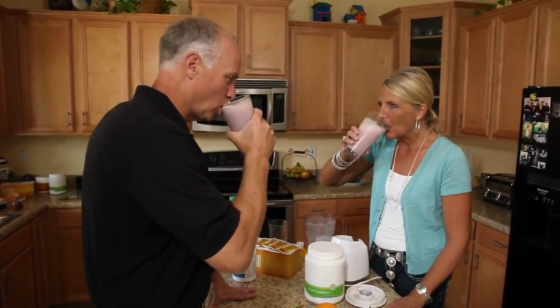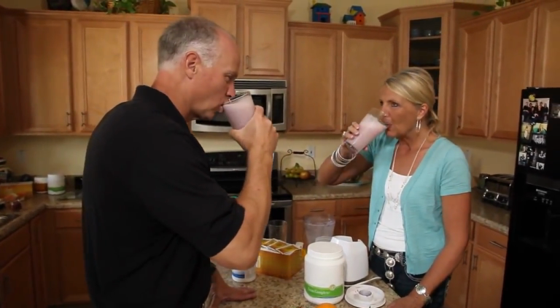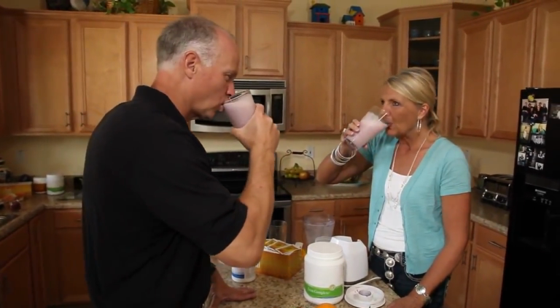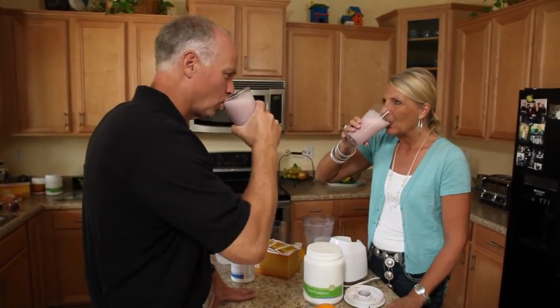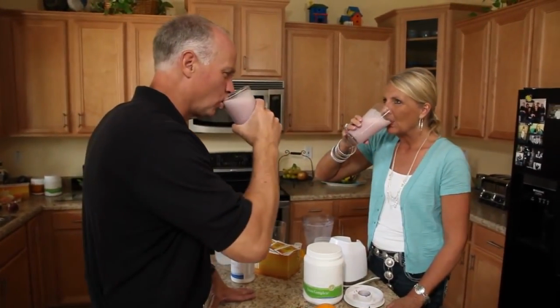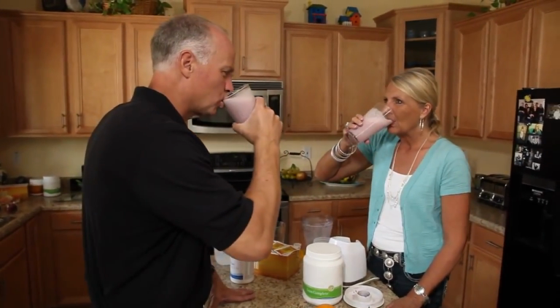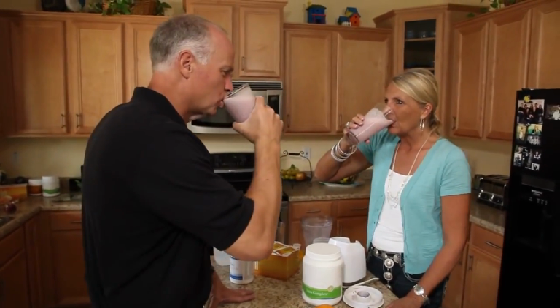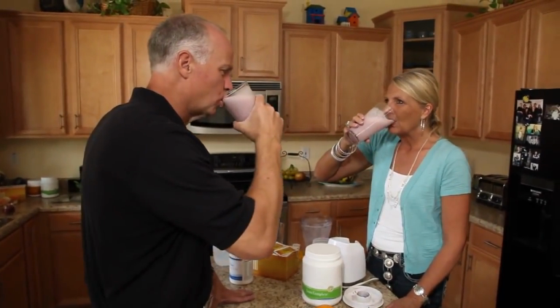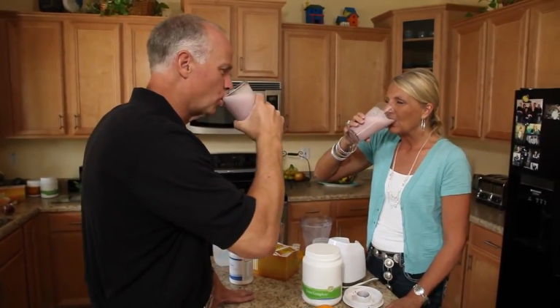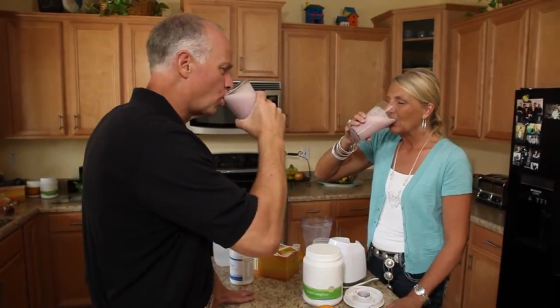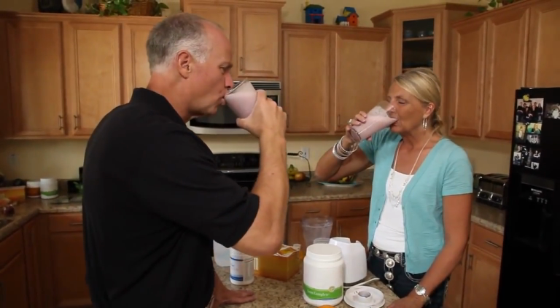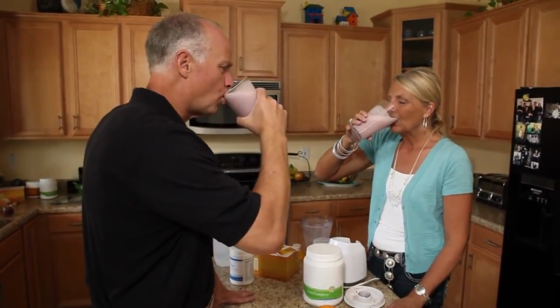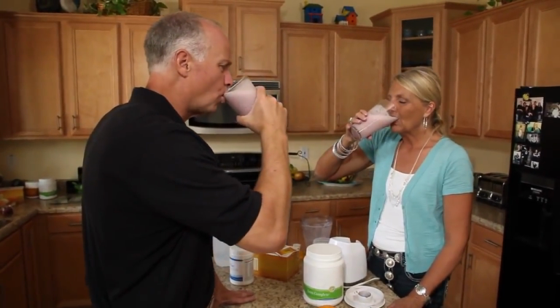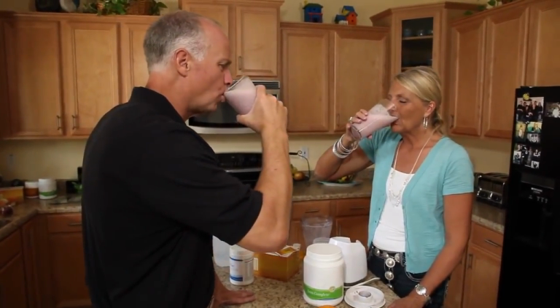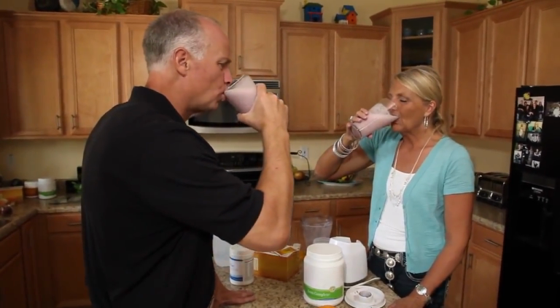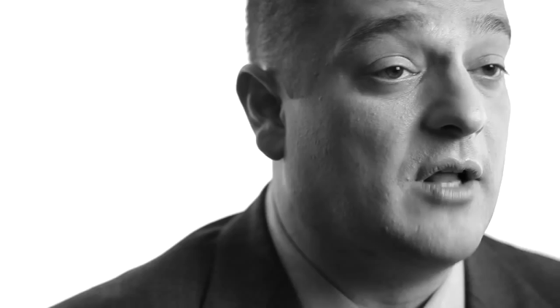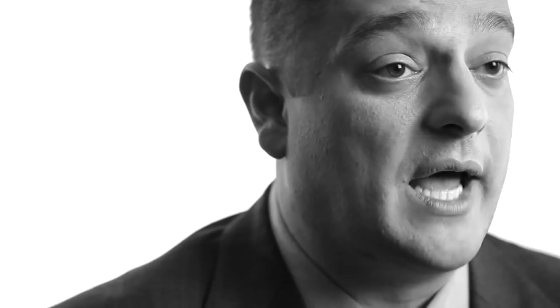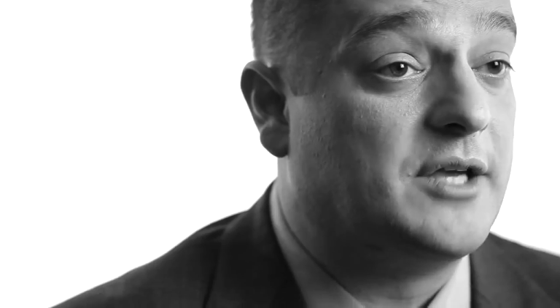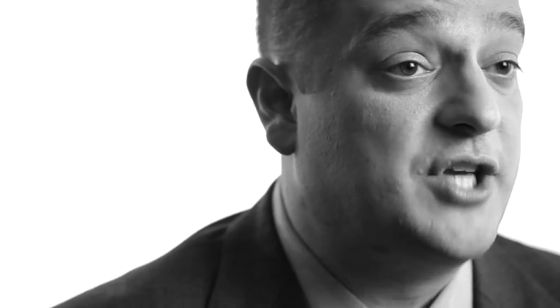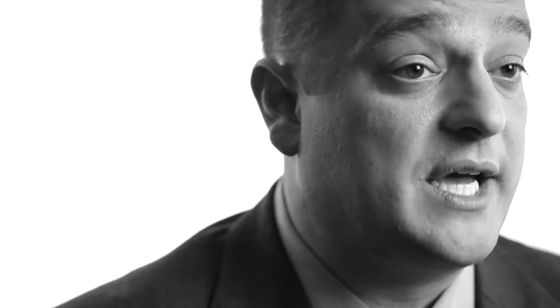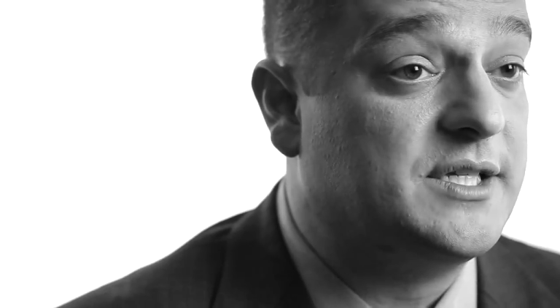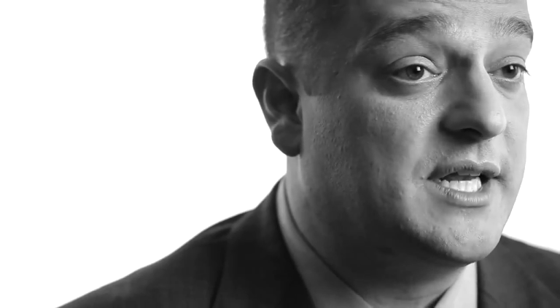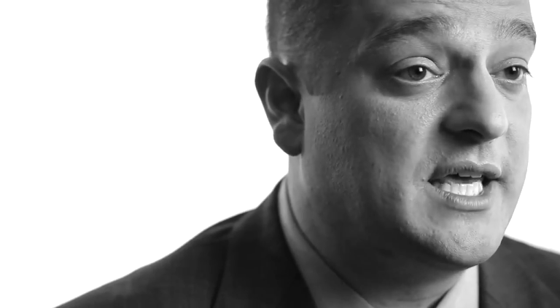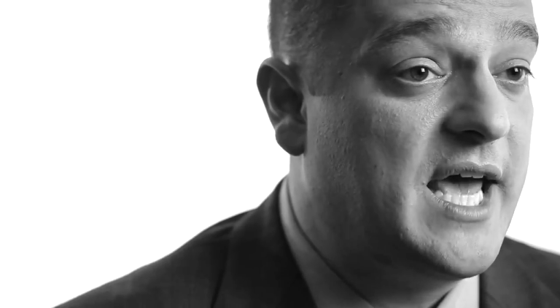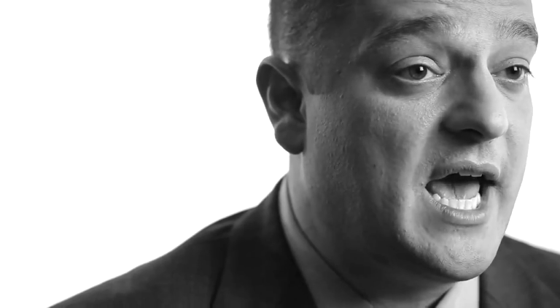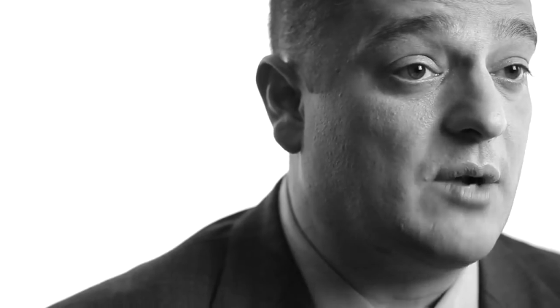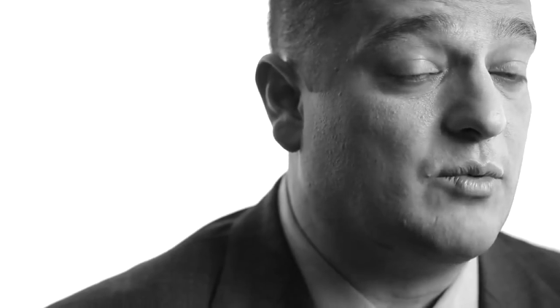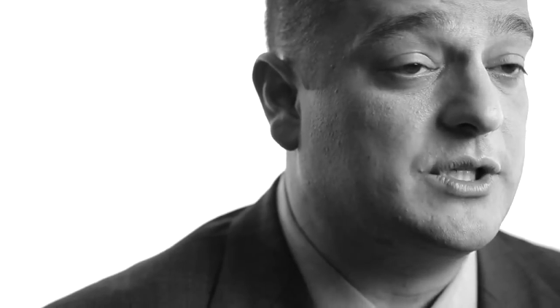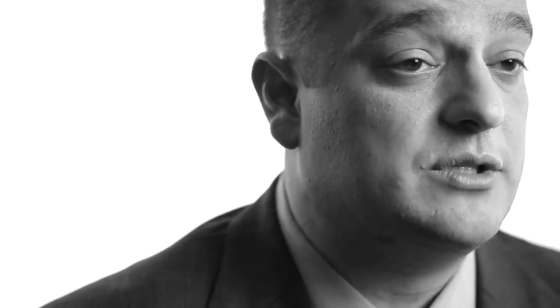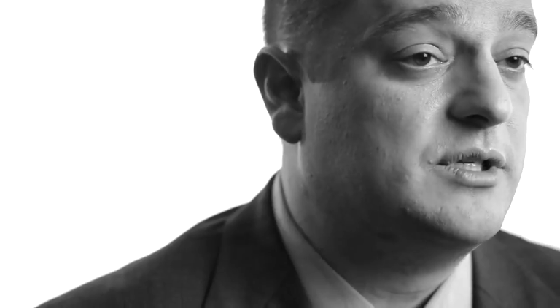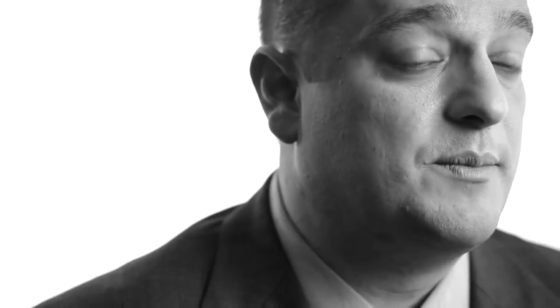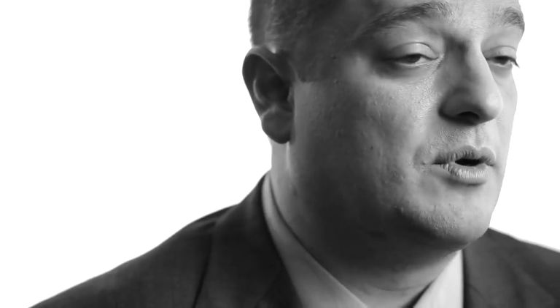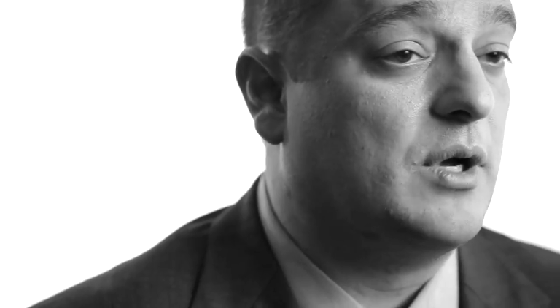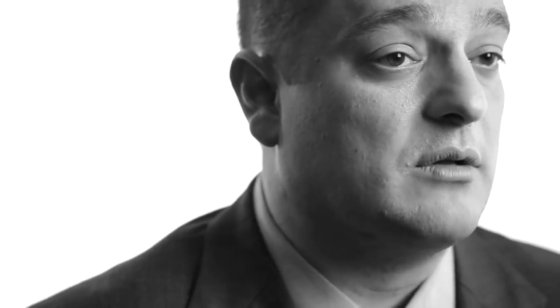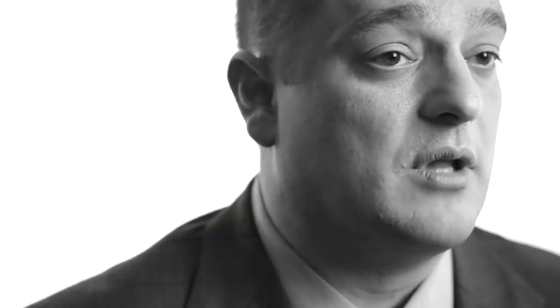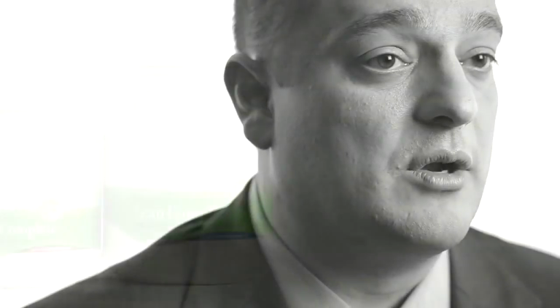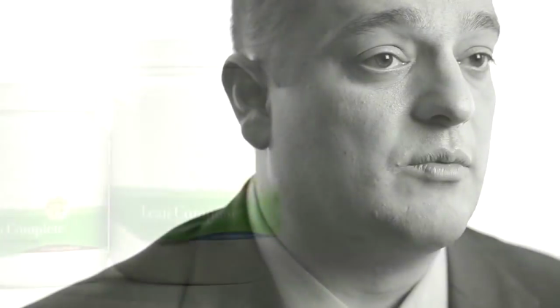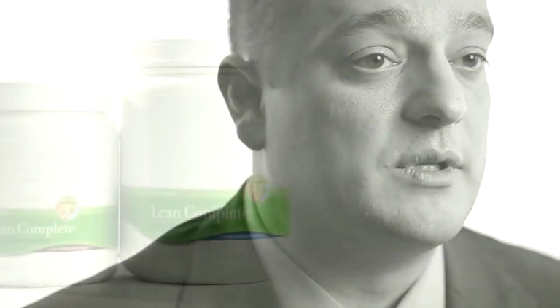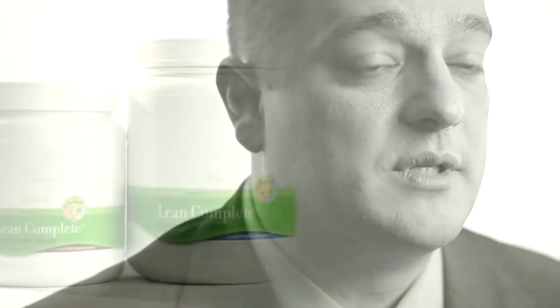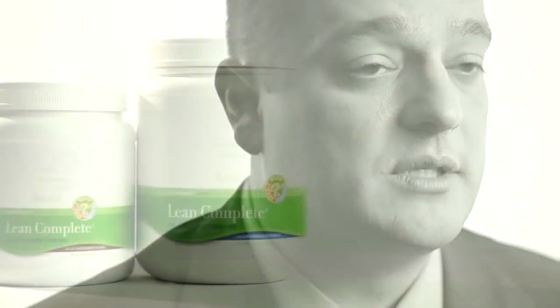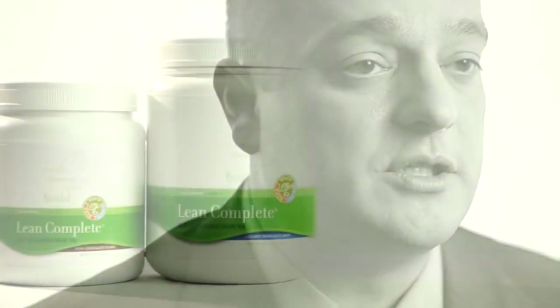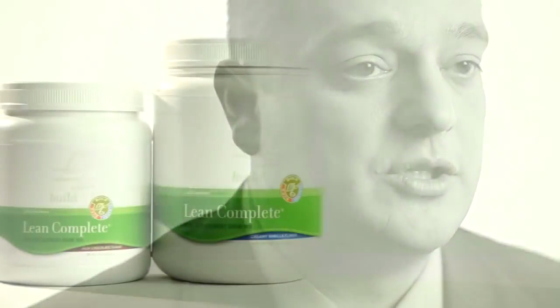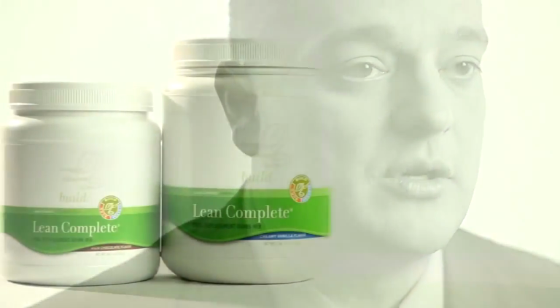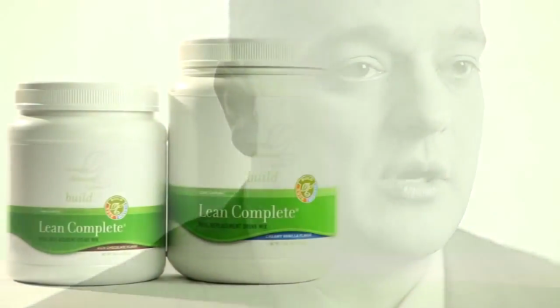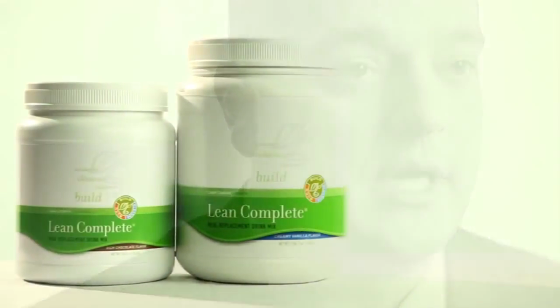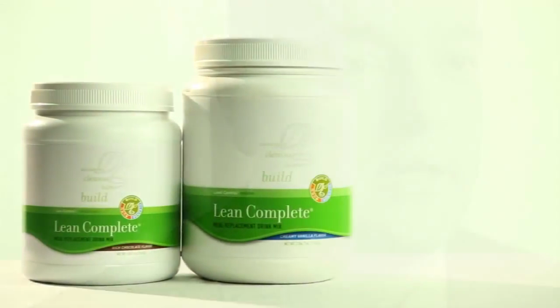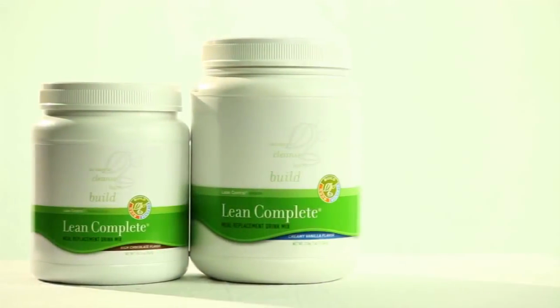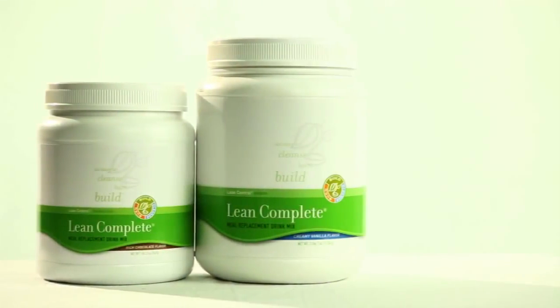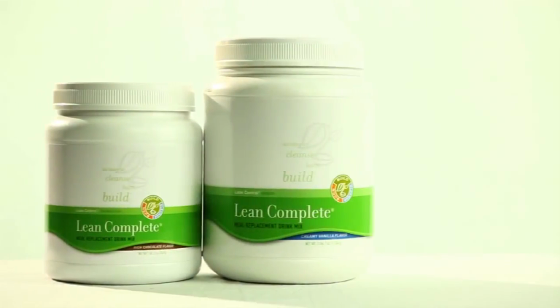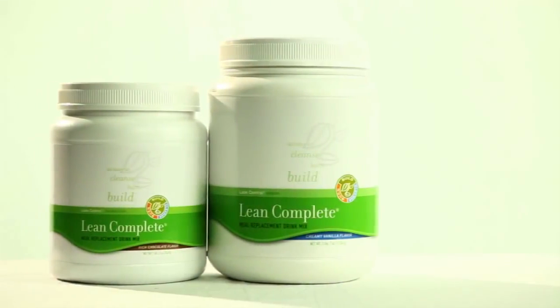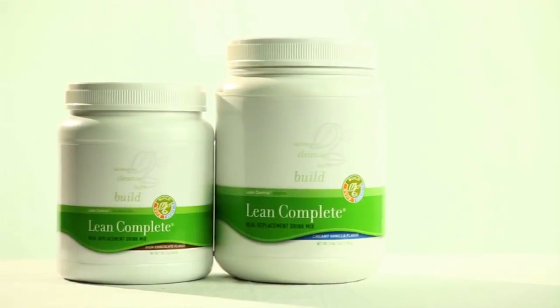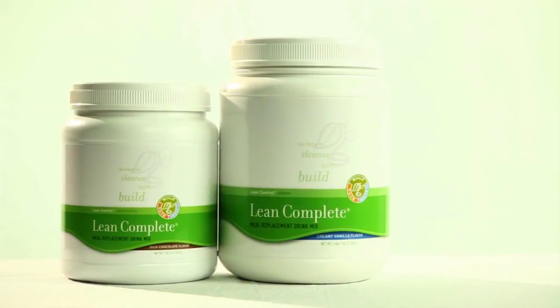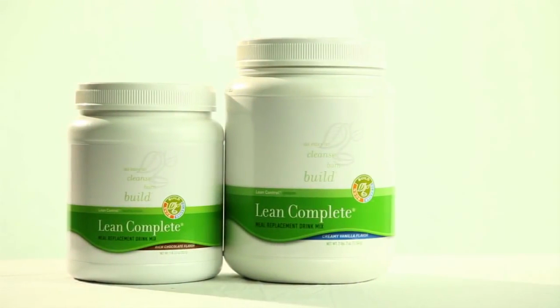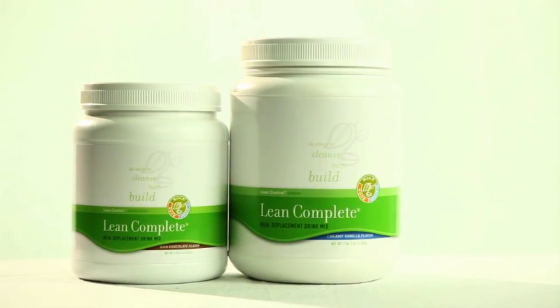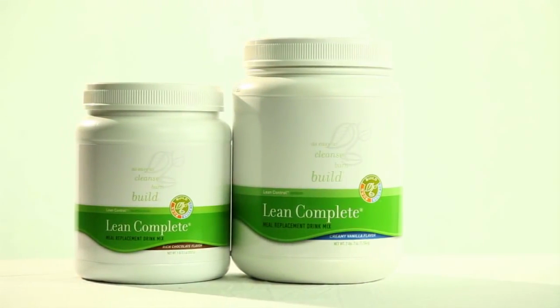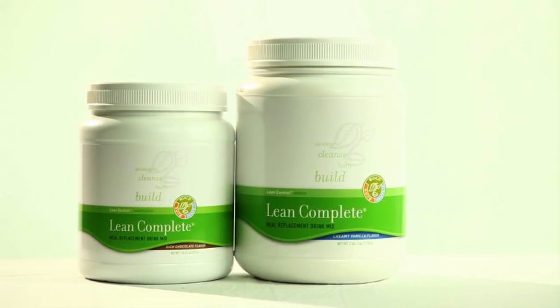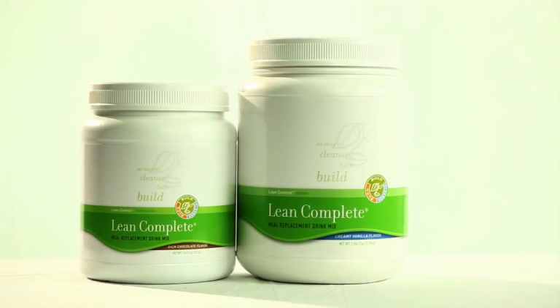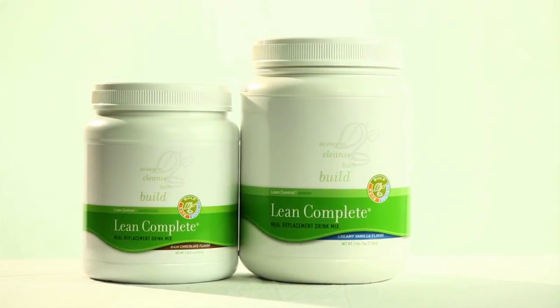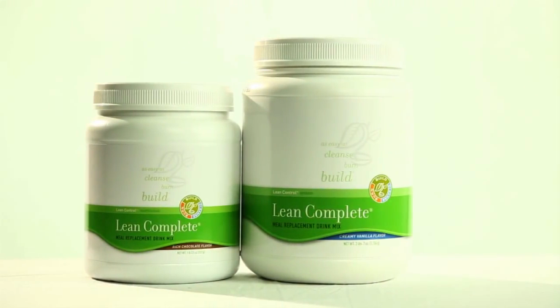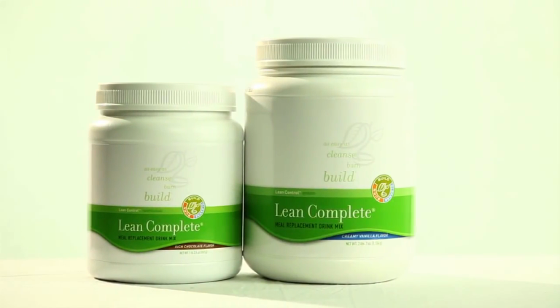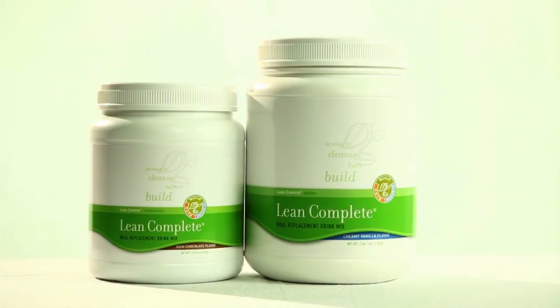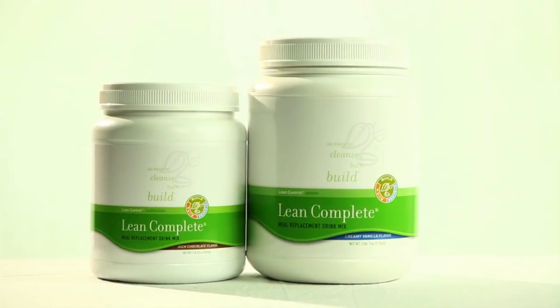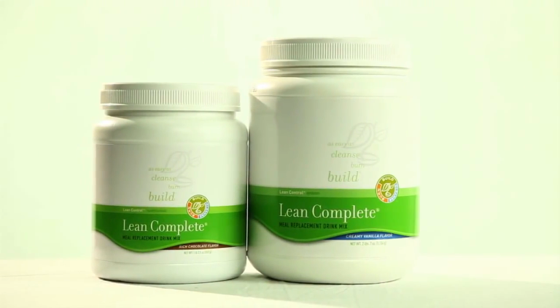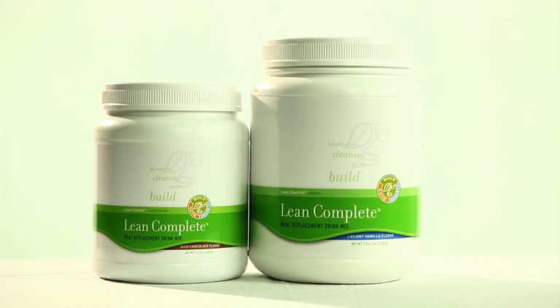It's very versatile, and unlike shakes in a can, which typically are loaded with tons of sugar, this is a low carbohydrate meal replacement.